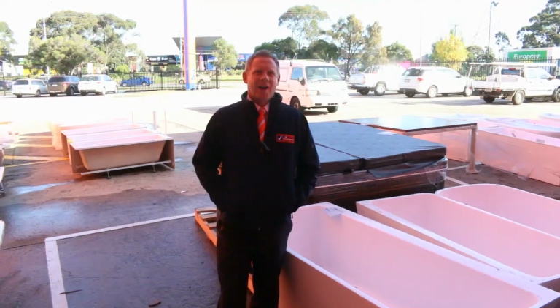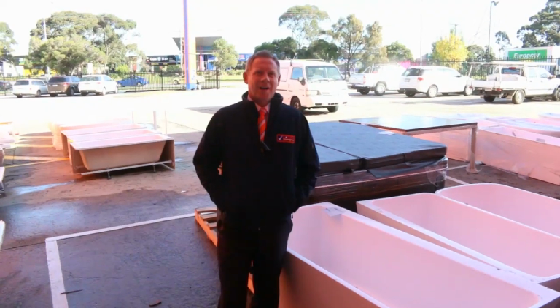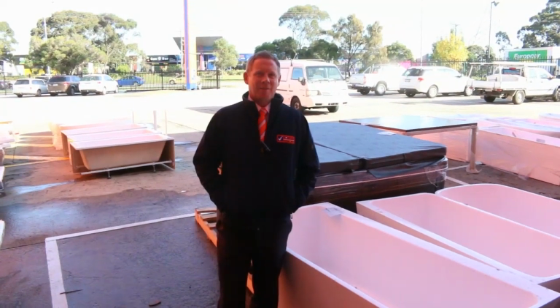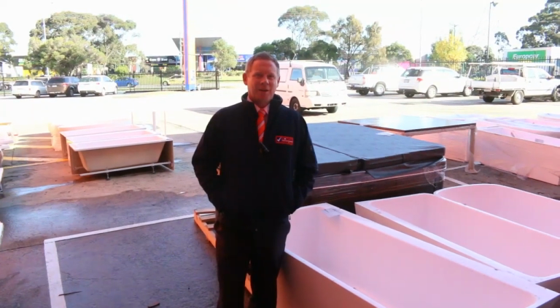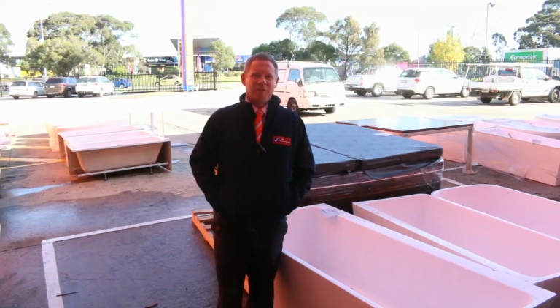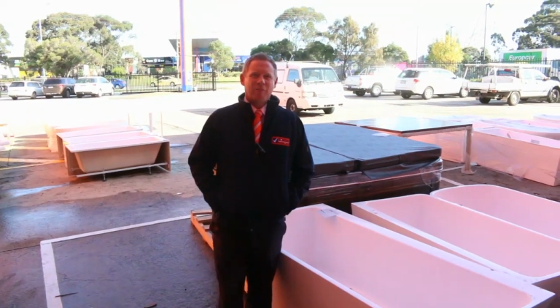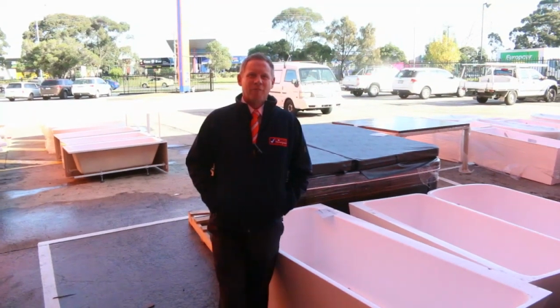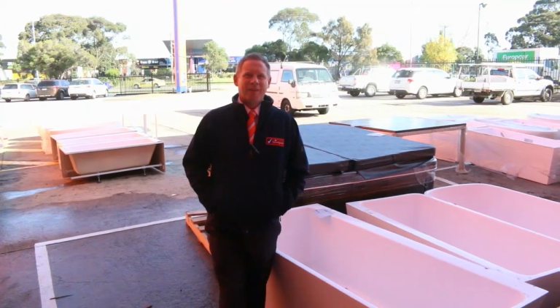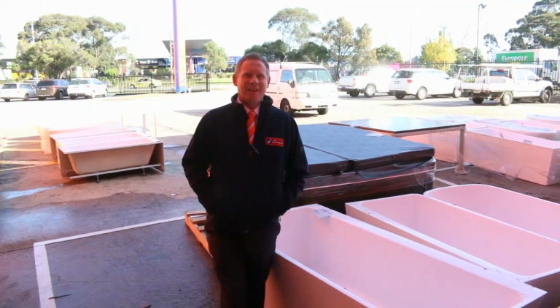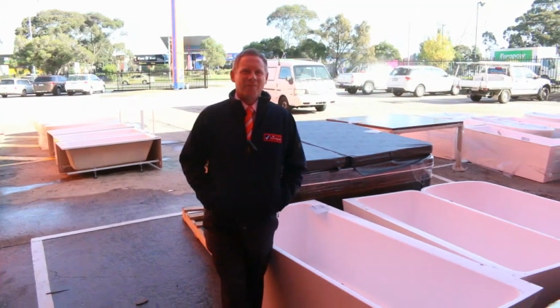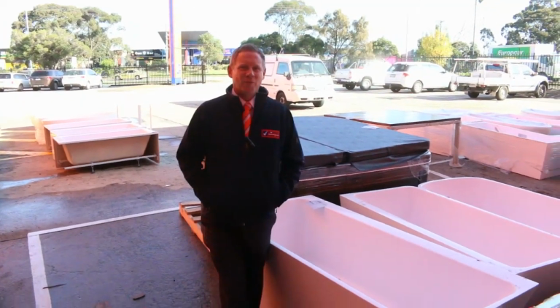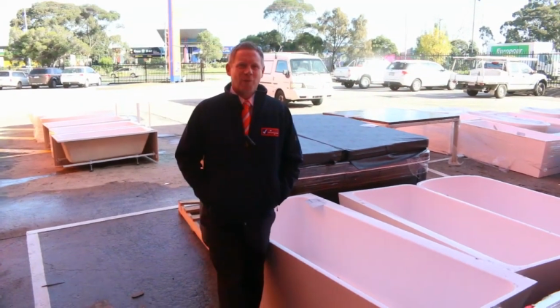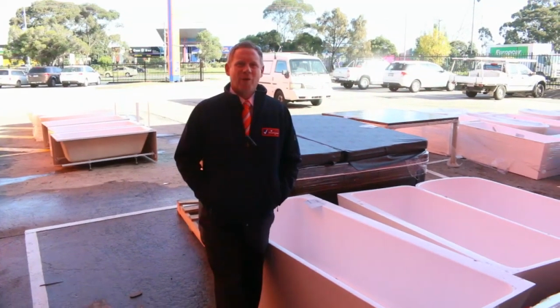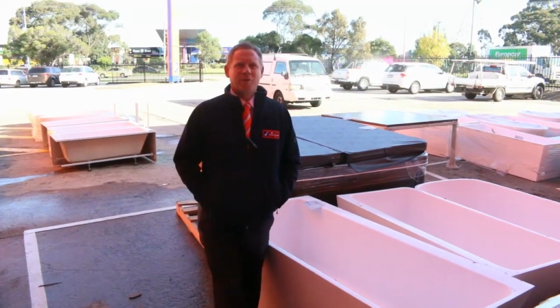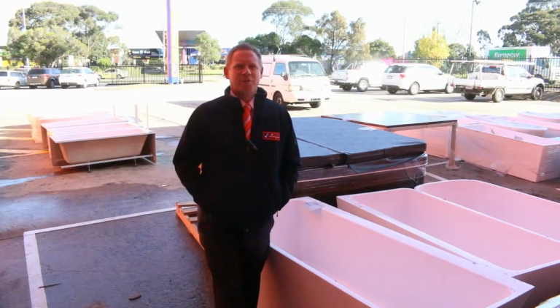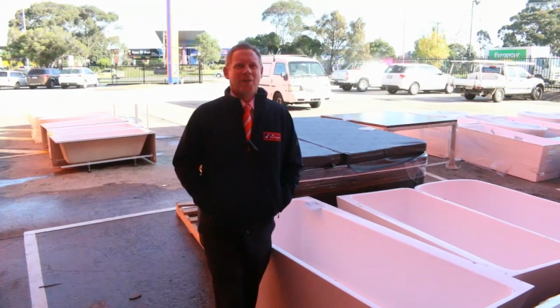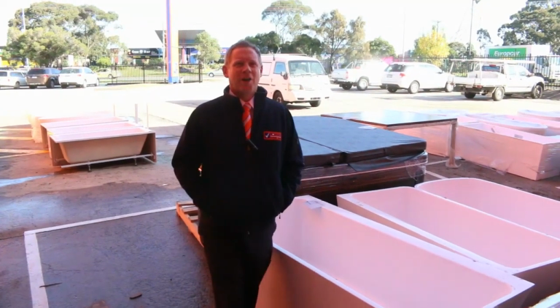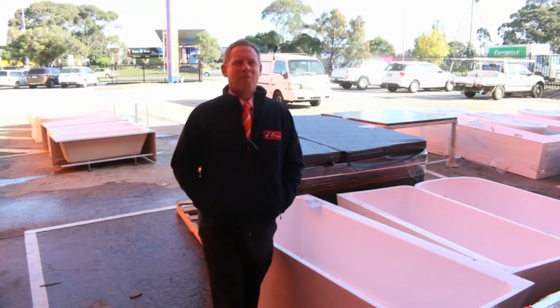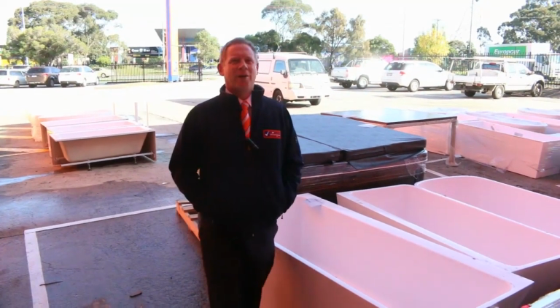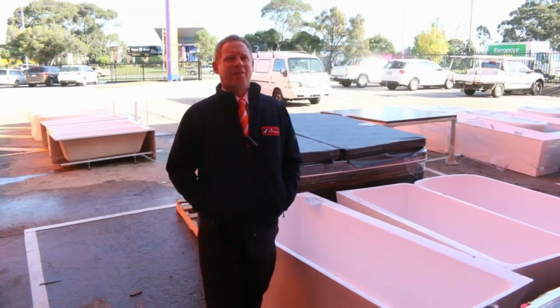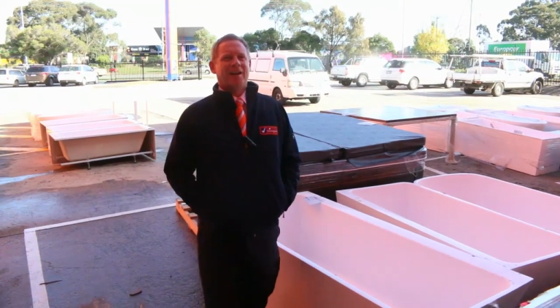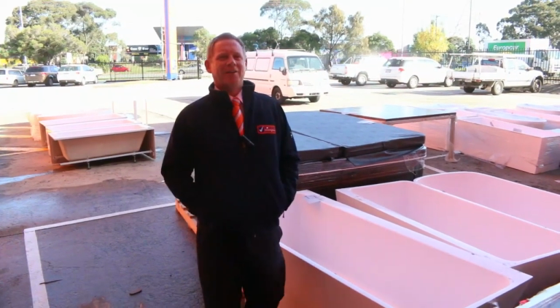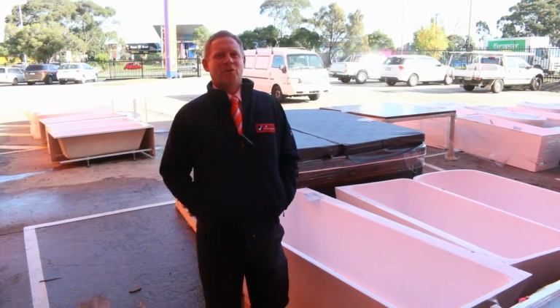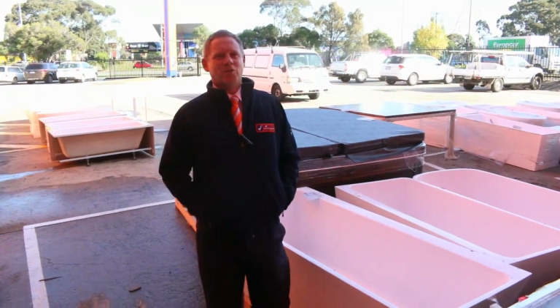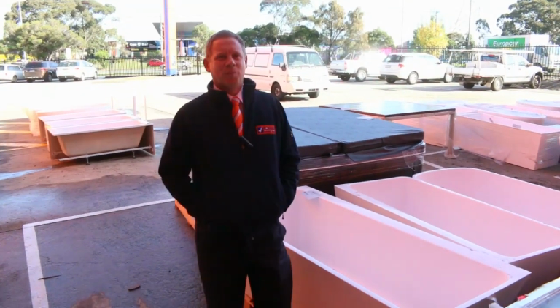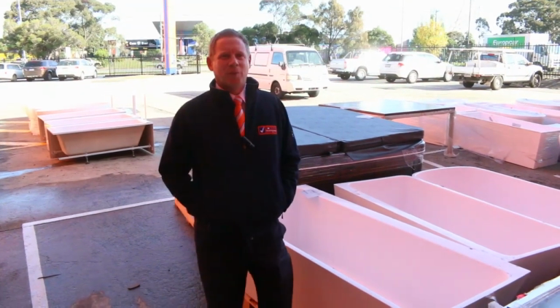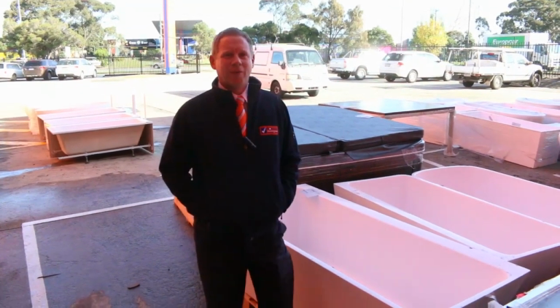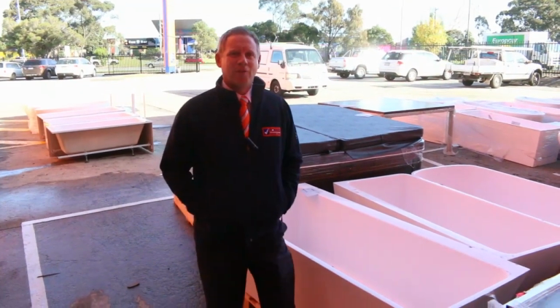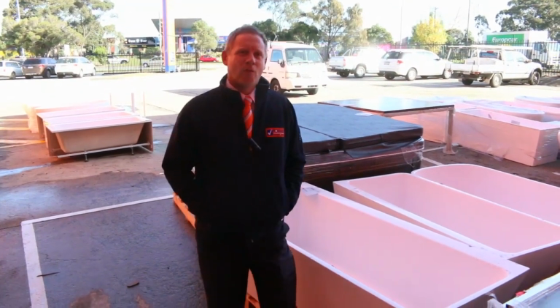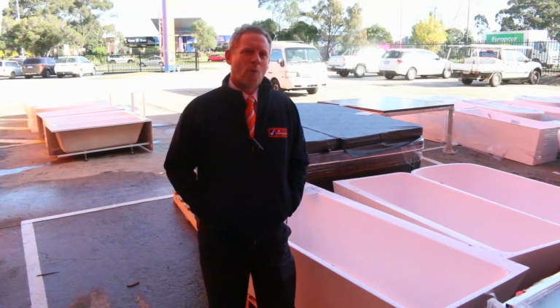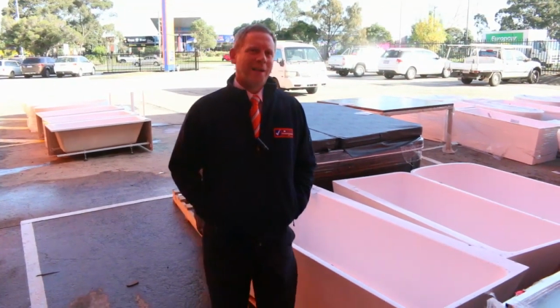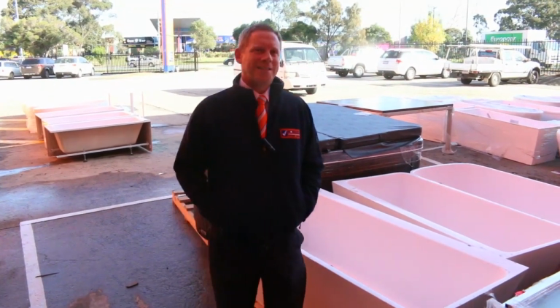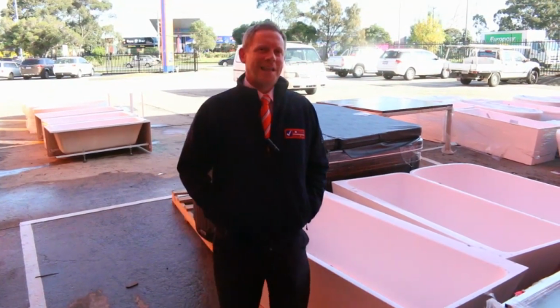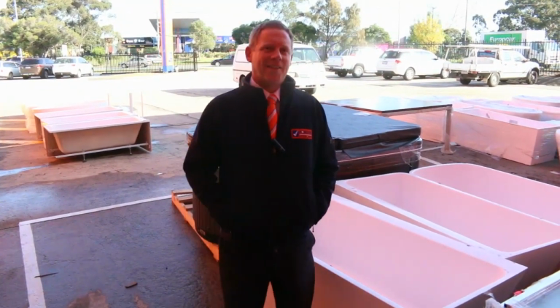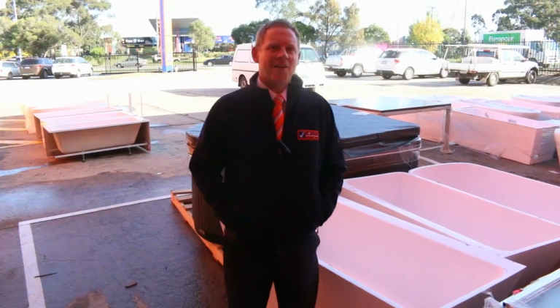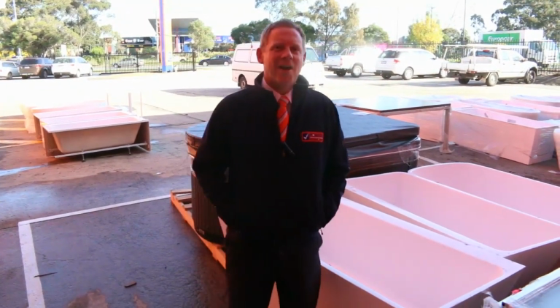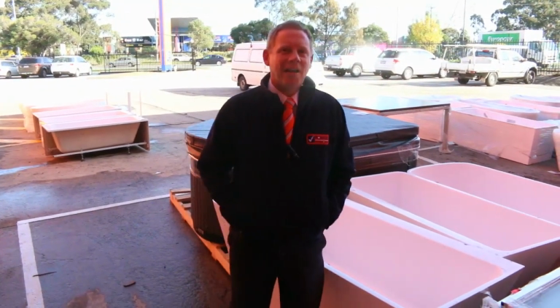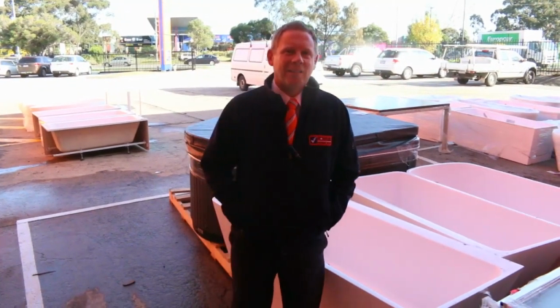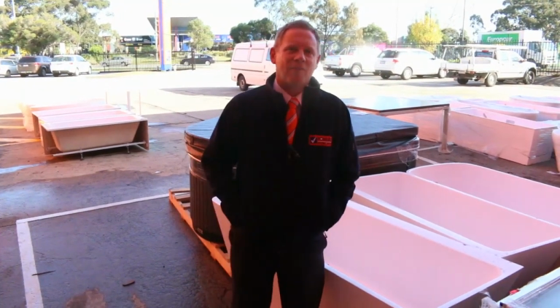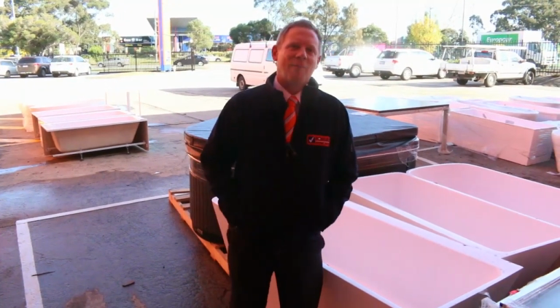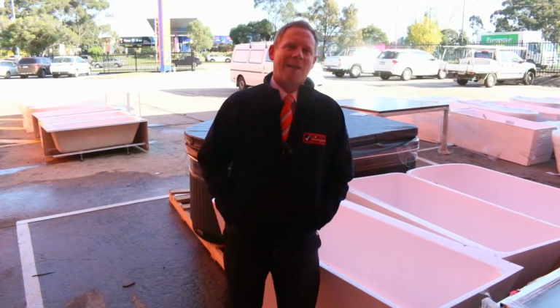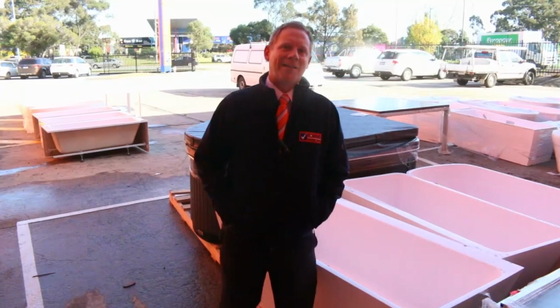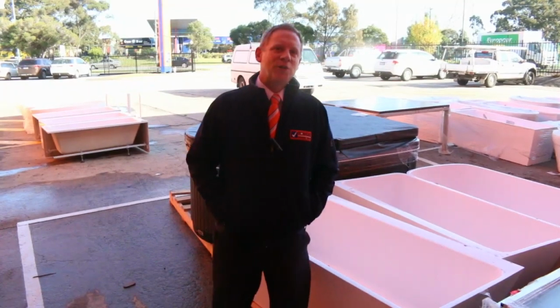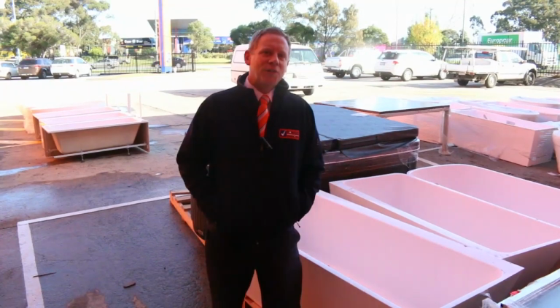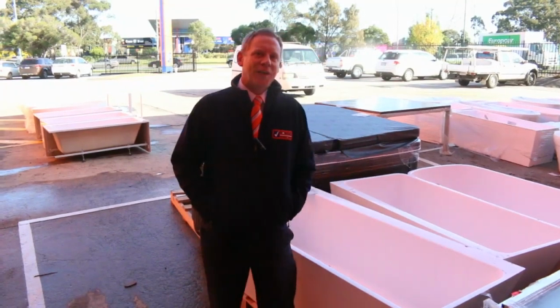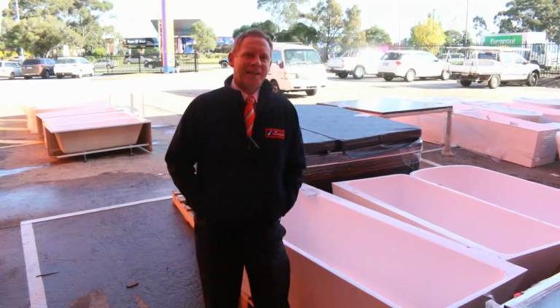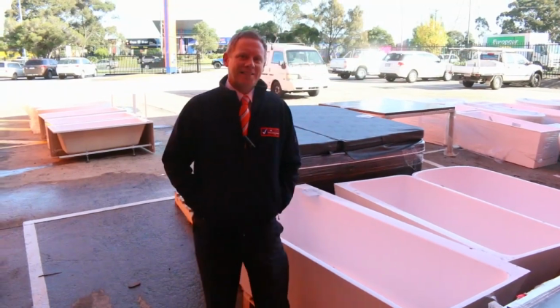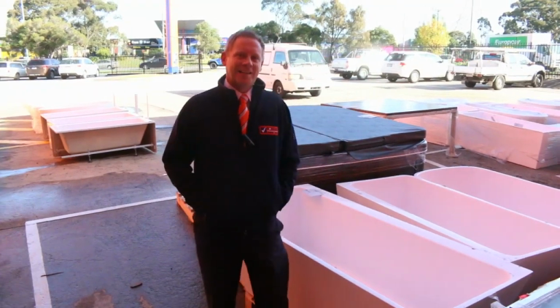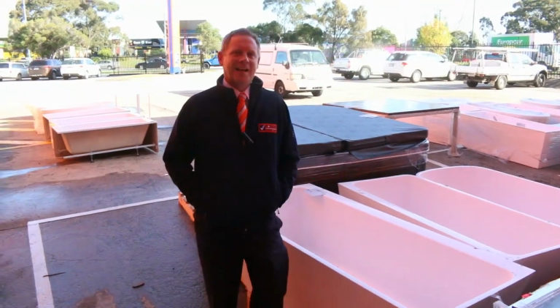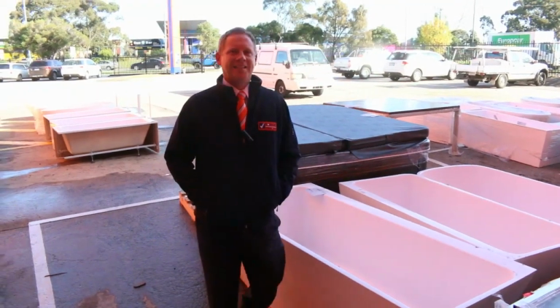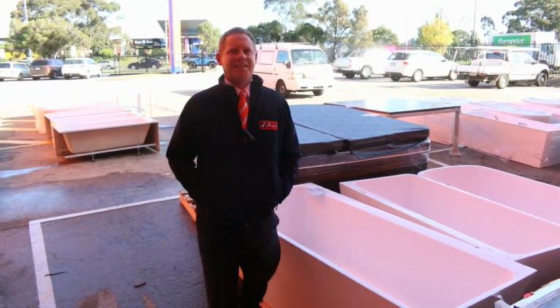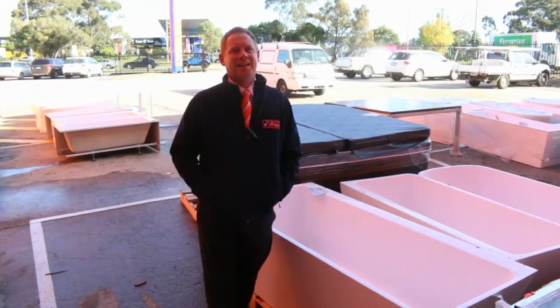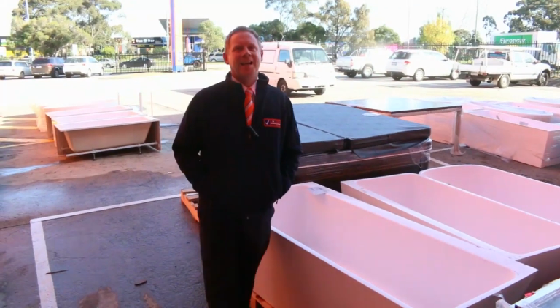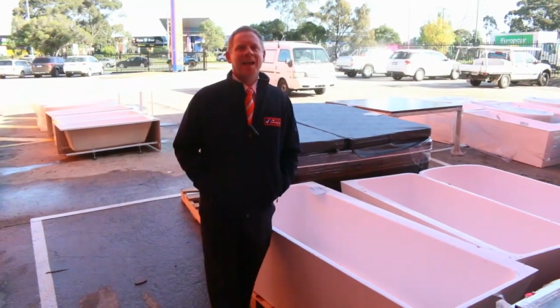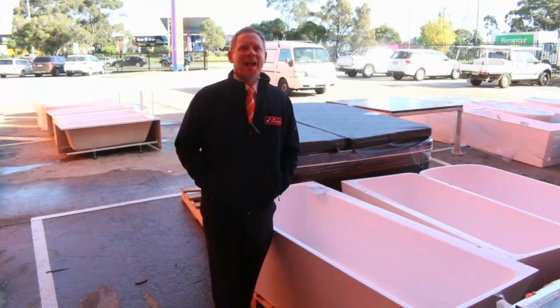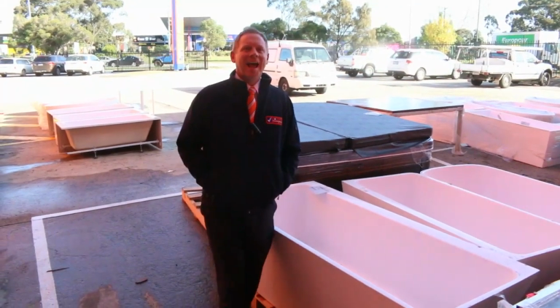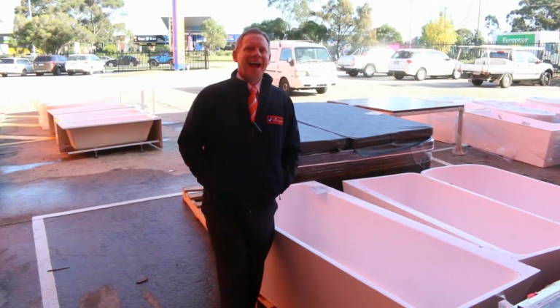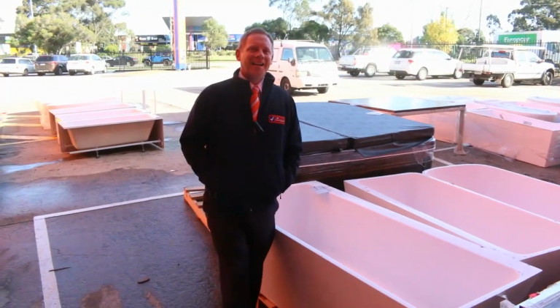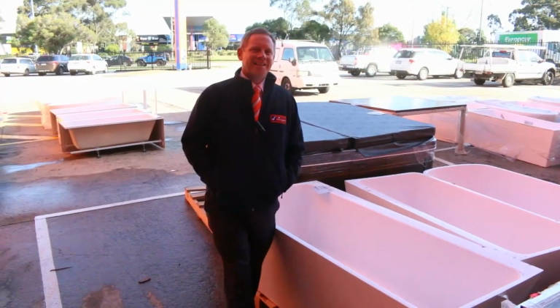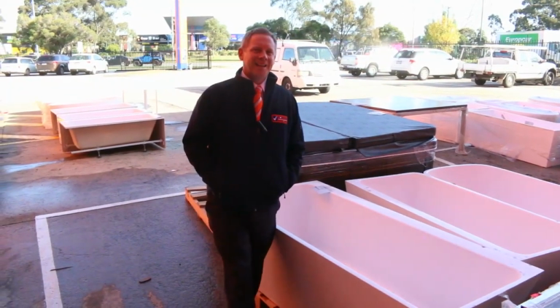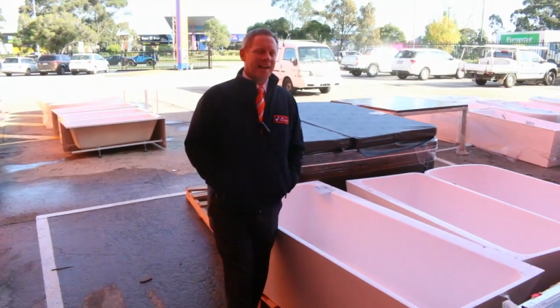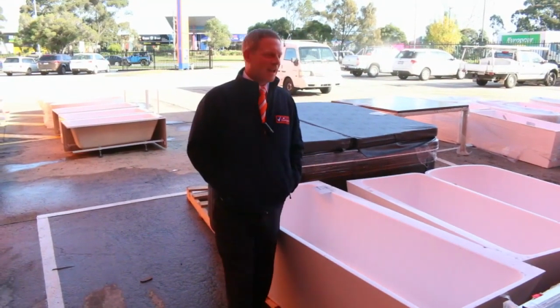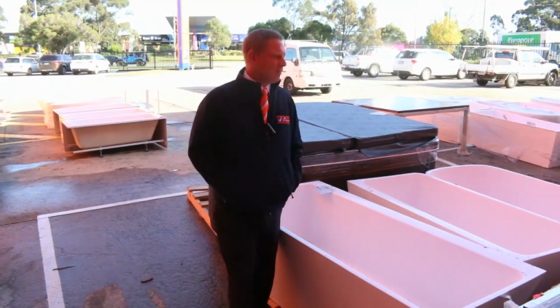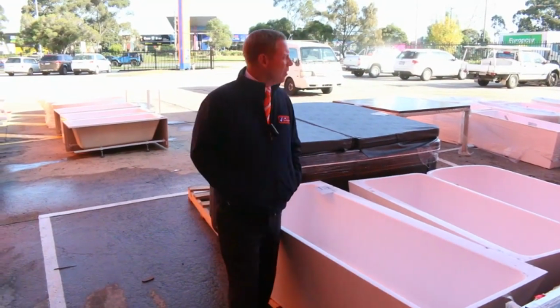Hi, I'm Liam from Fowles, and welcome to the Home Renovators auction preview for Wednesday the 9th of May 2018 at 10am.